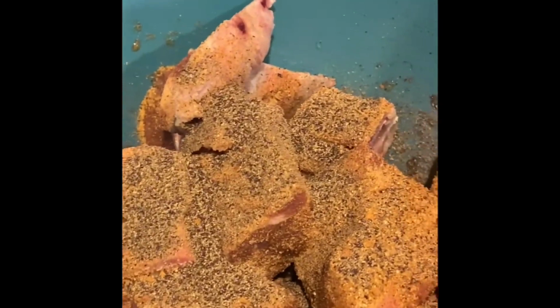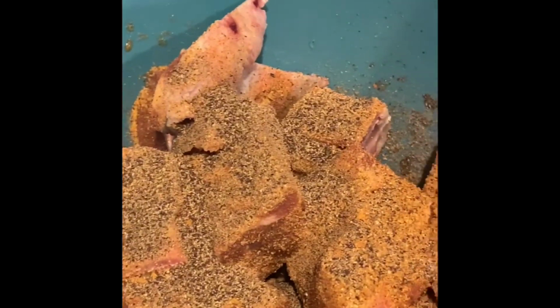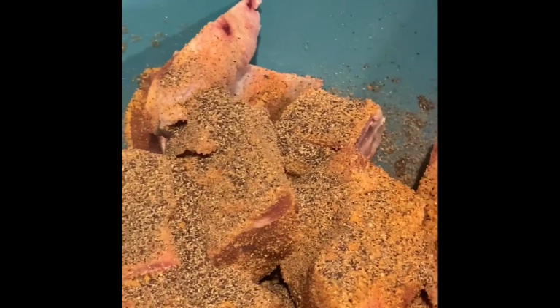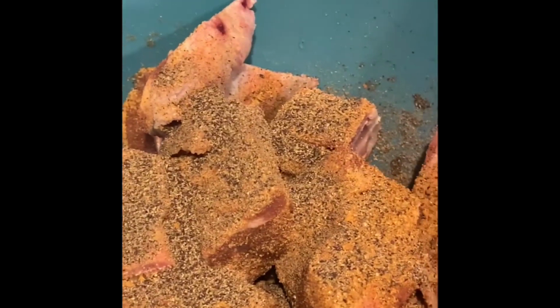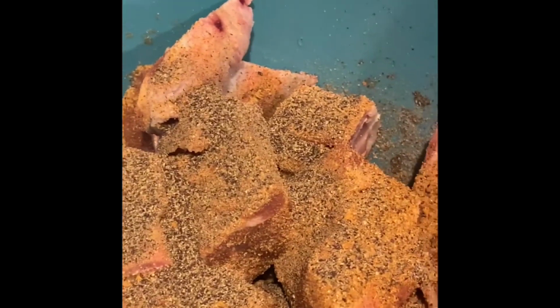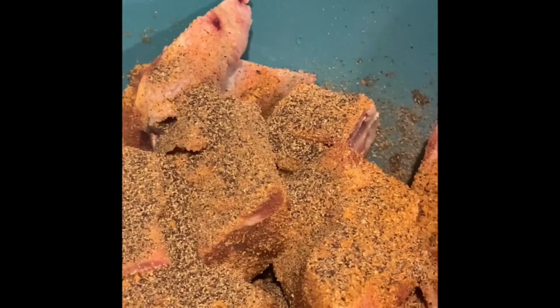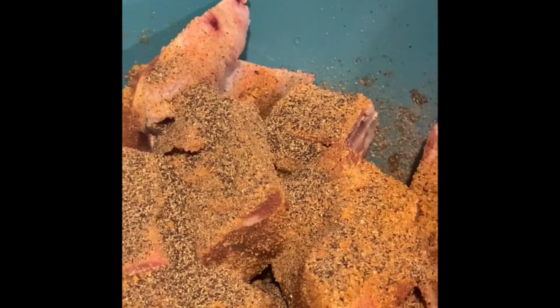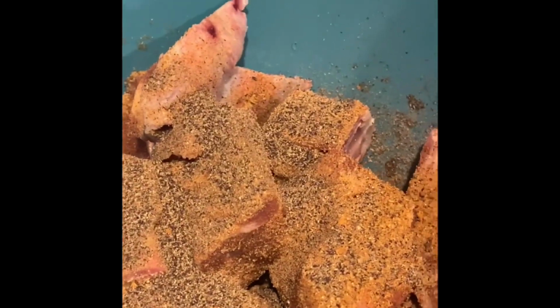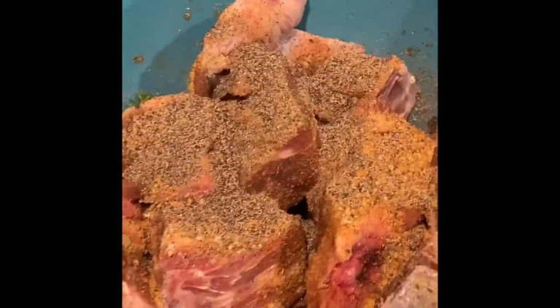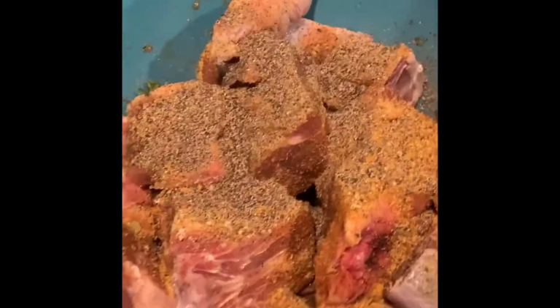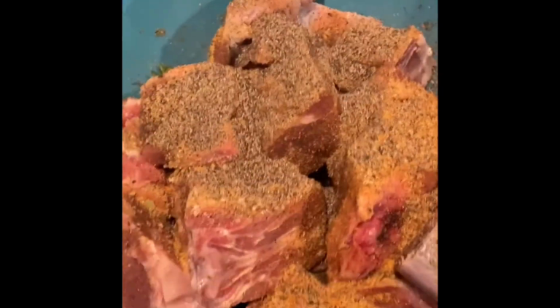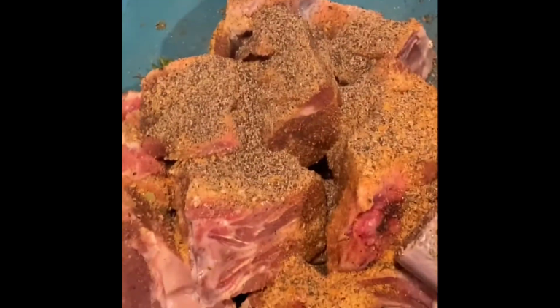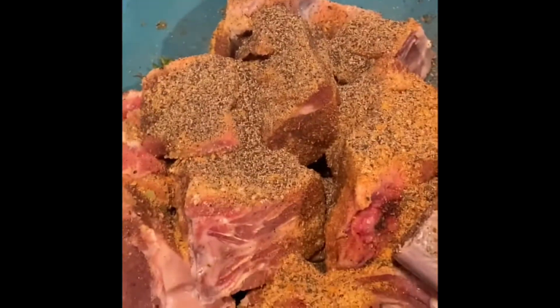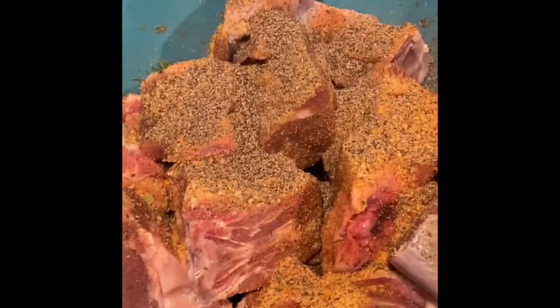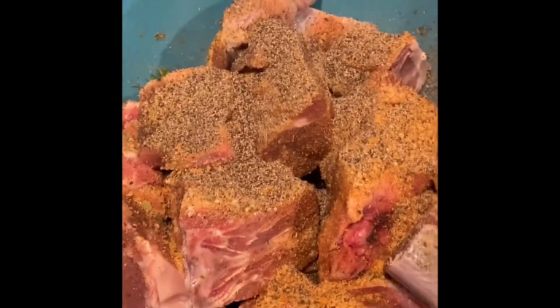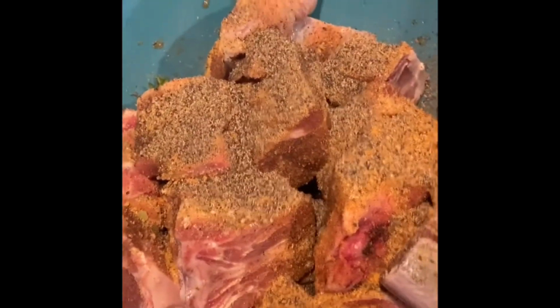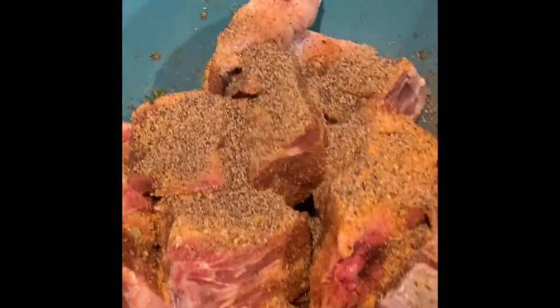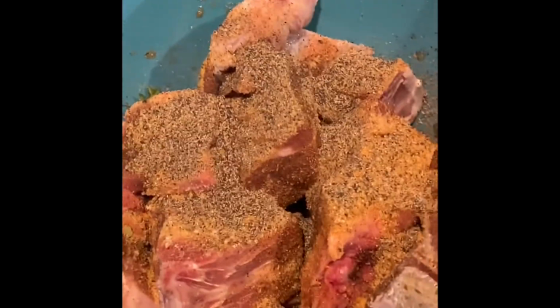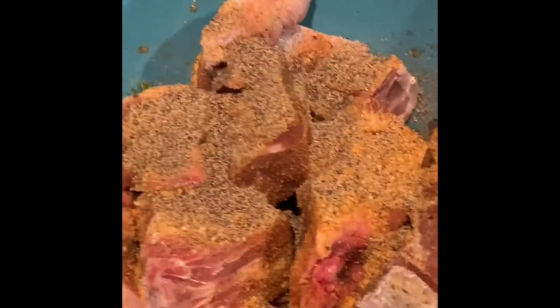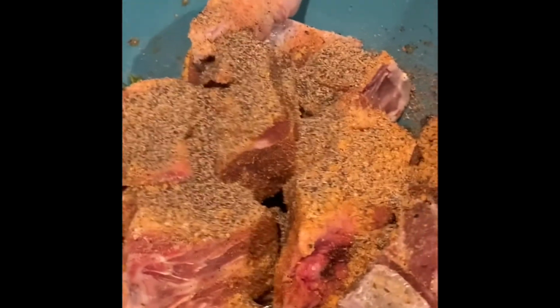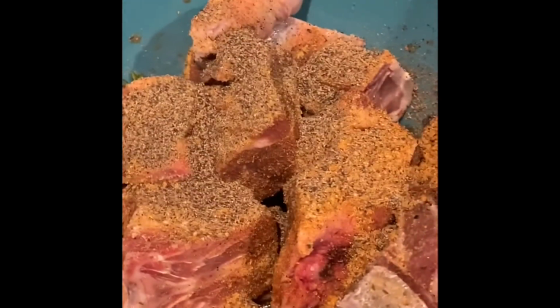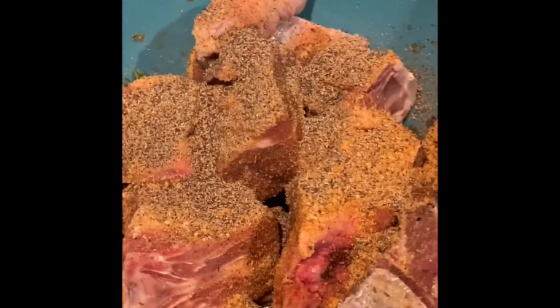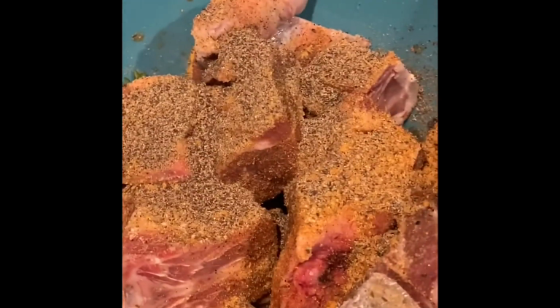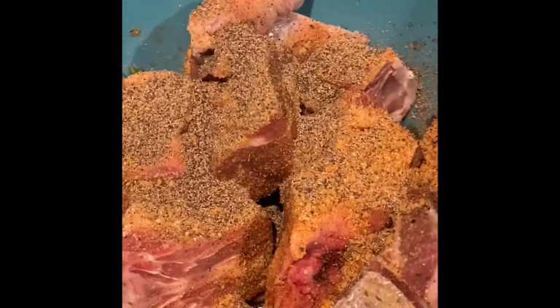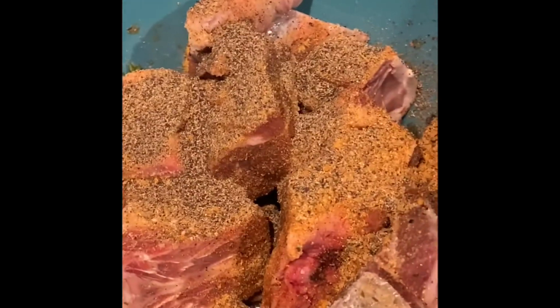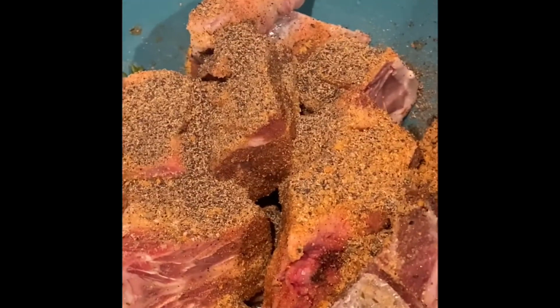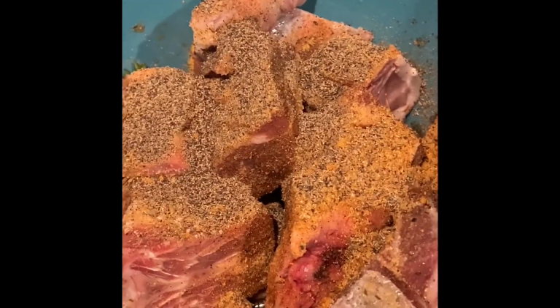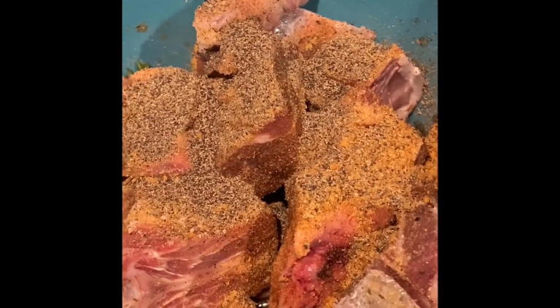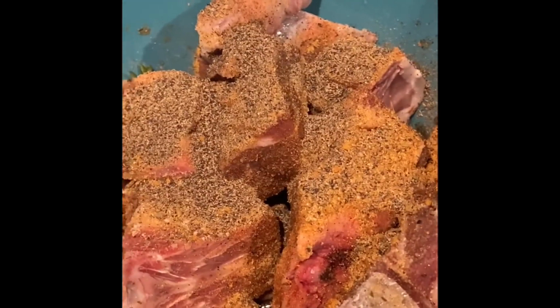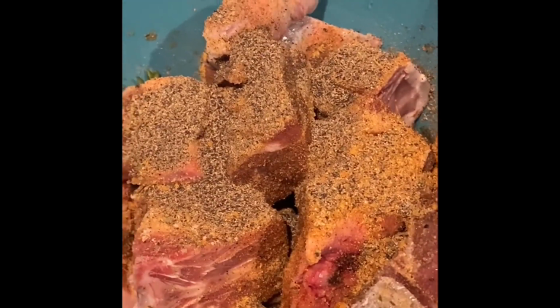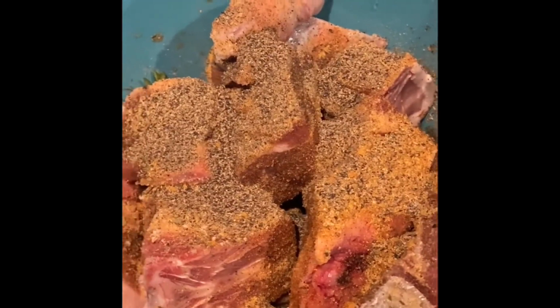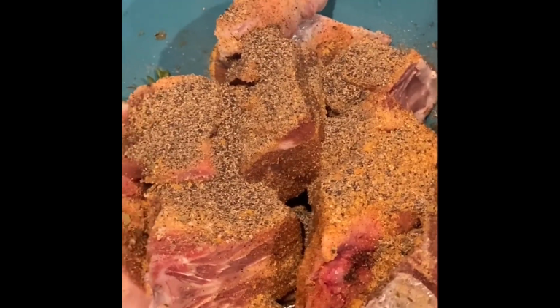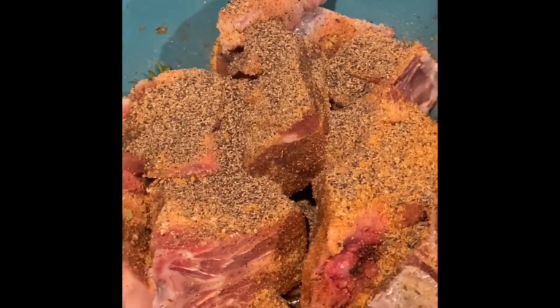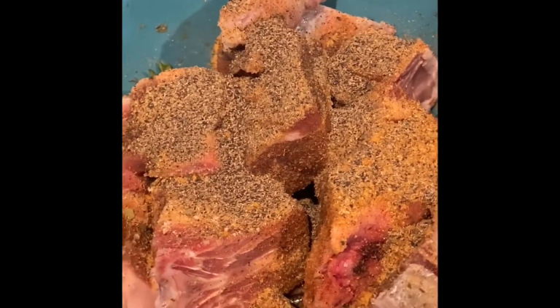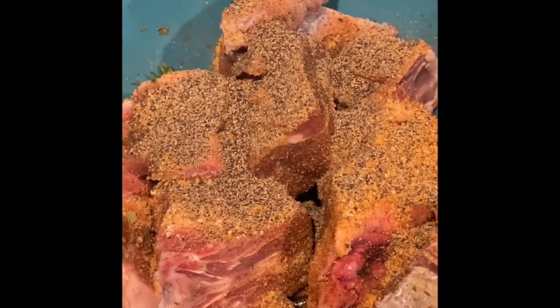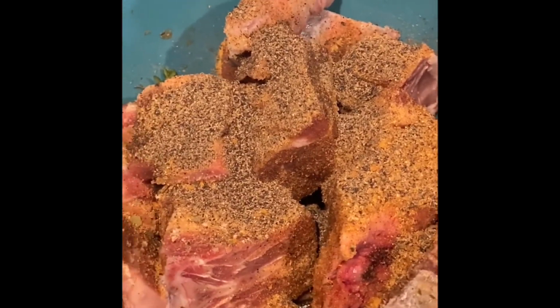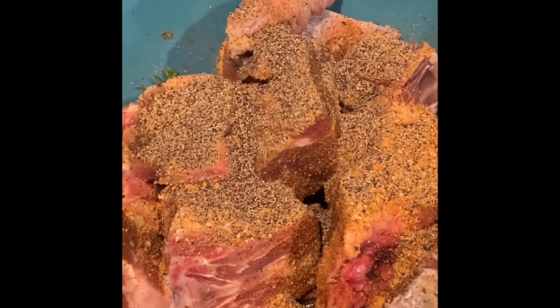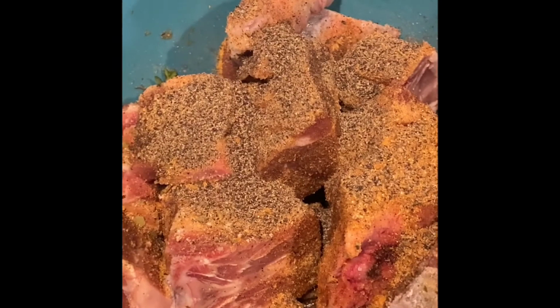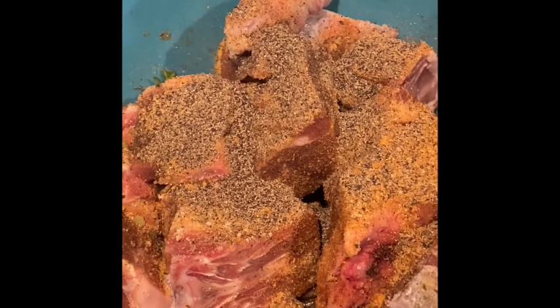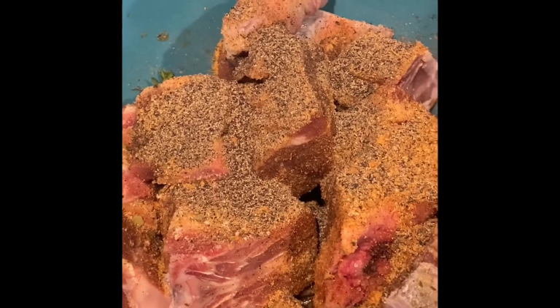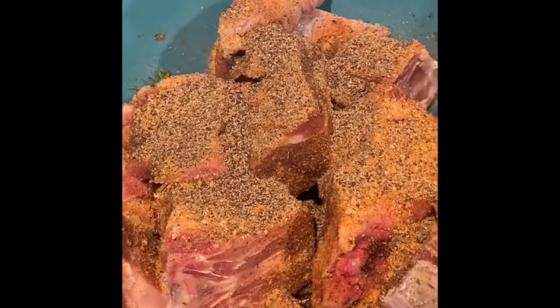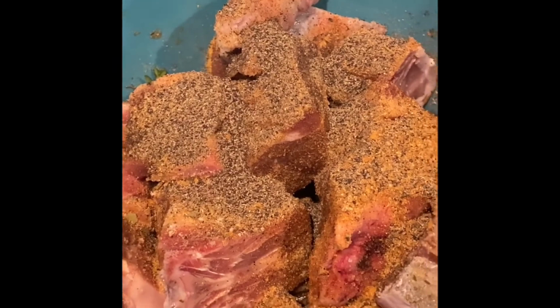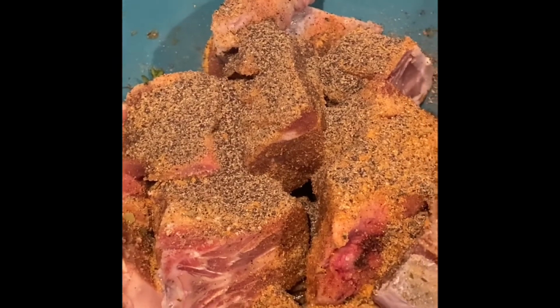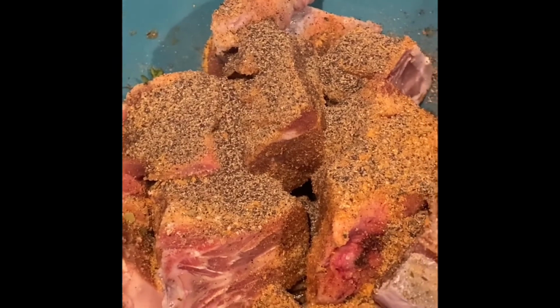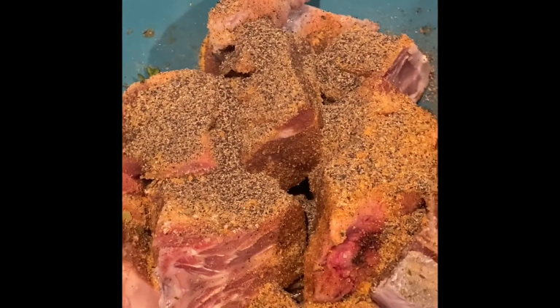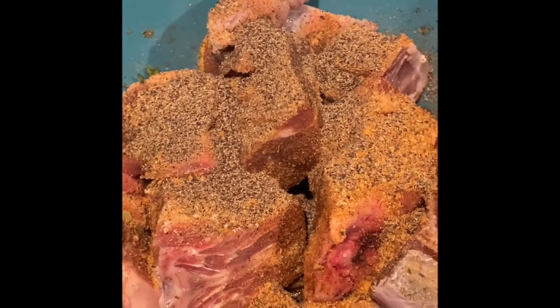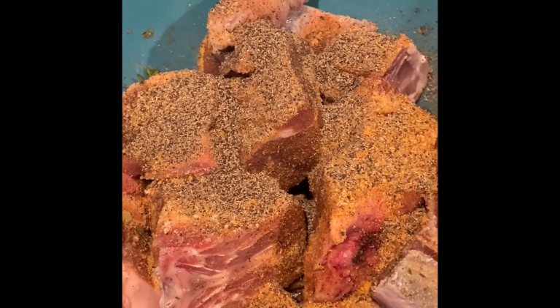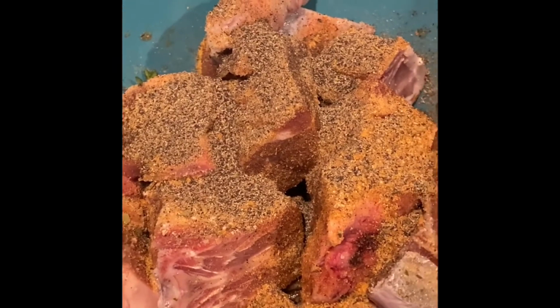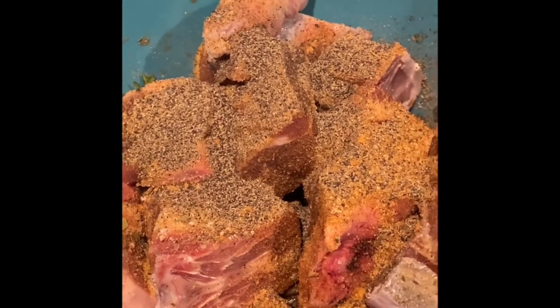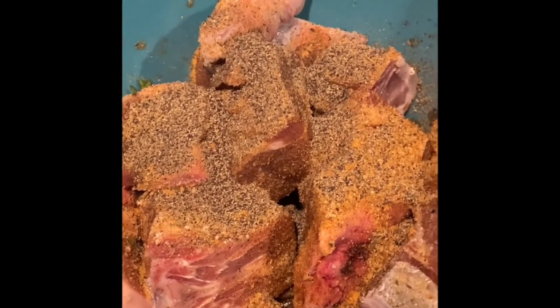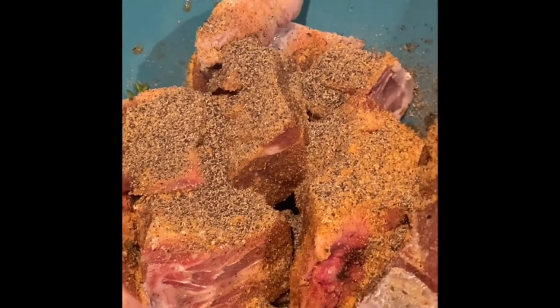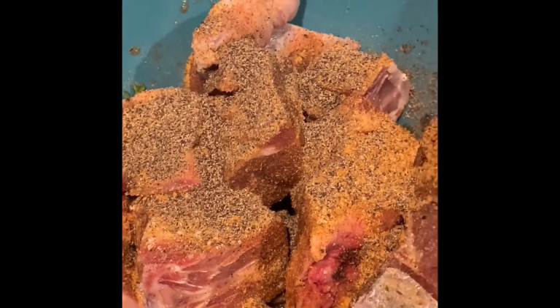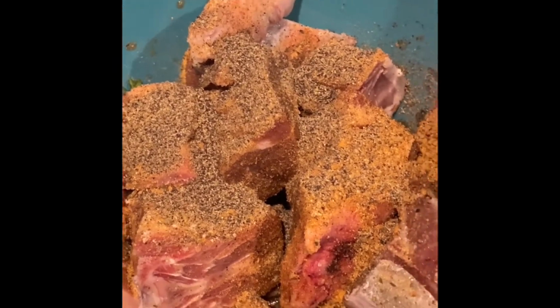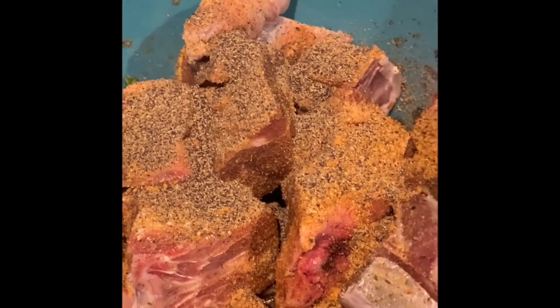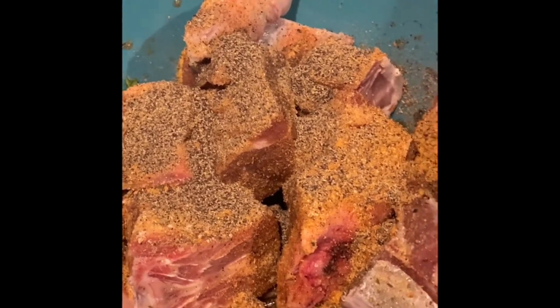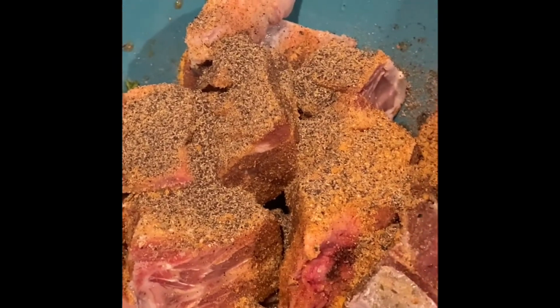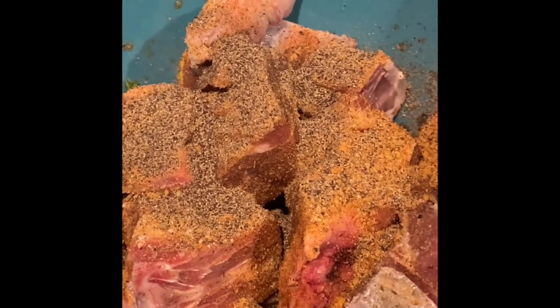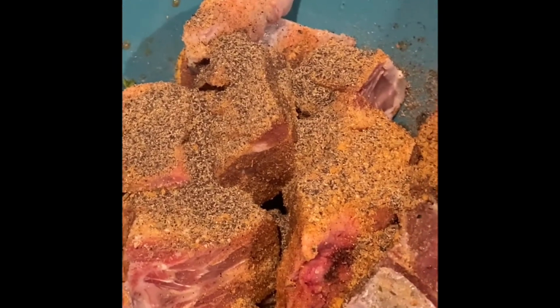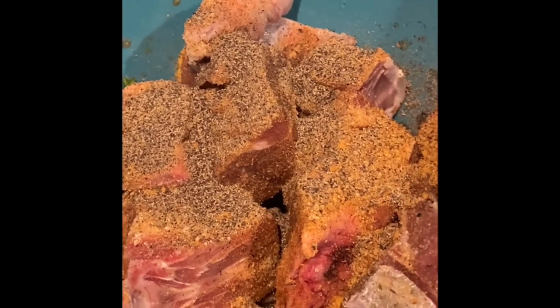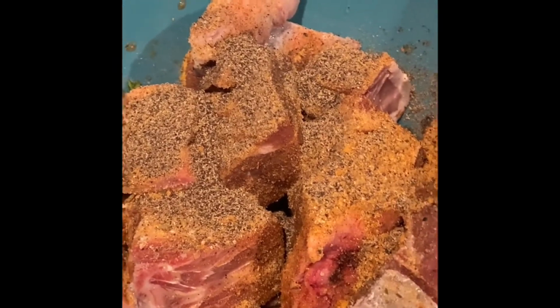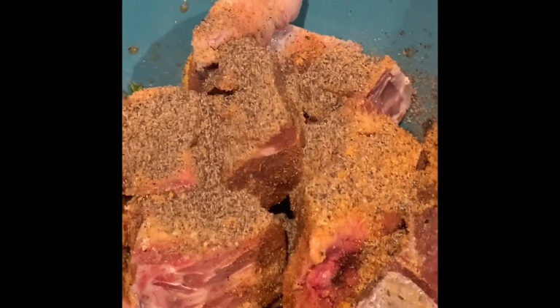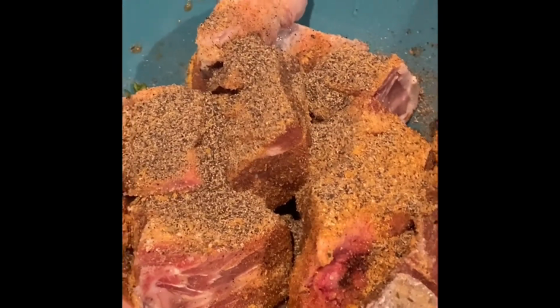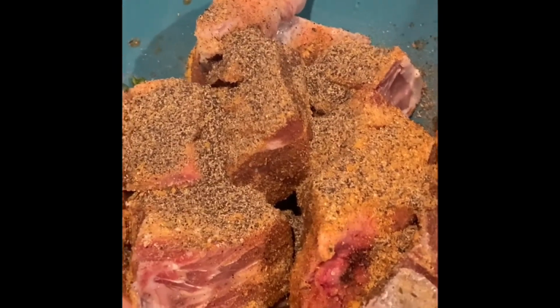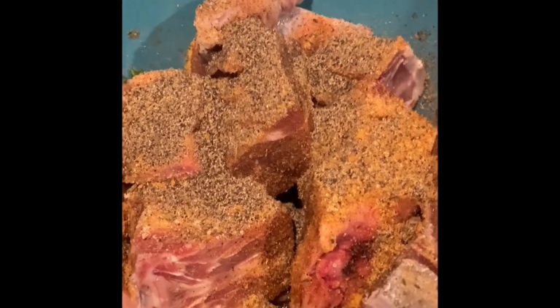We're gonna get some baking sugar and some liquid smoke to give it a nice sweet and smoky taste.